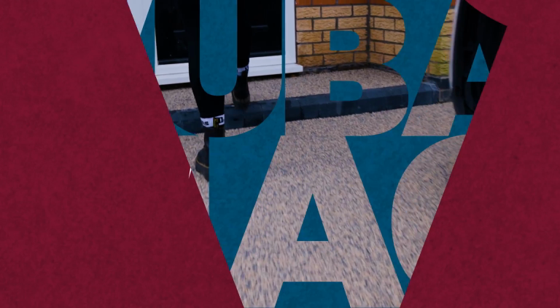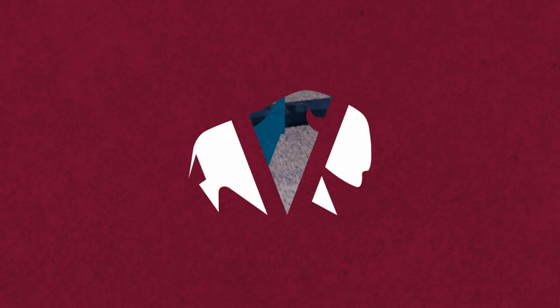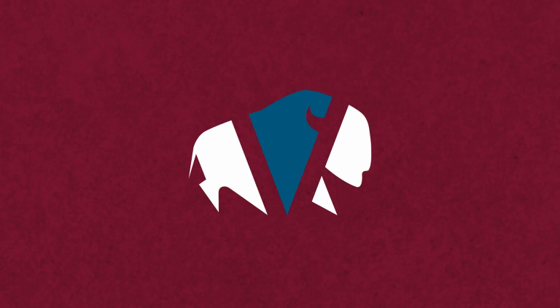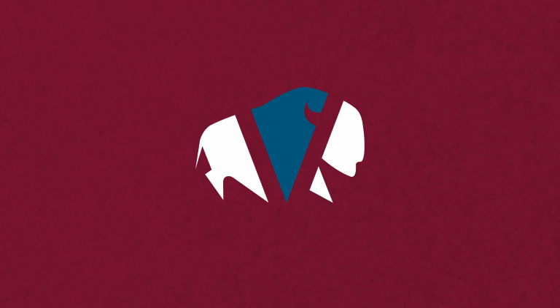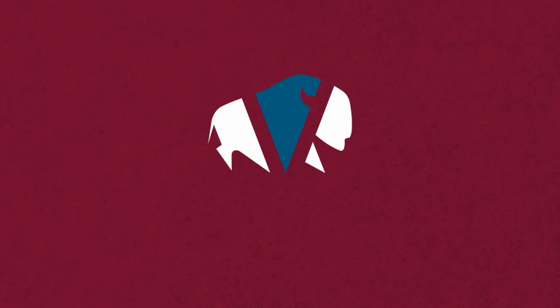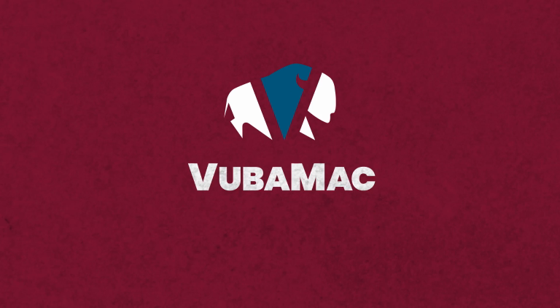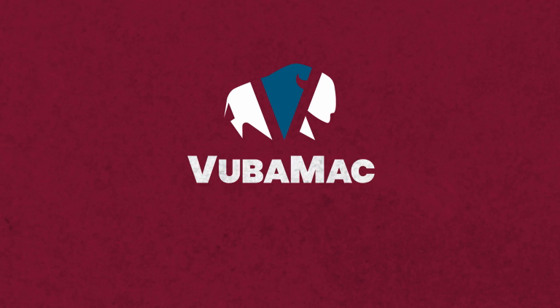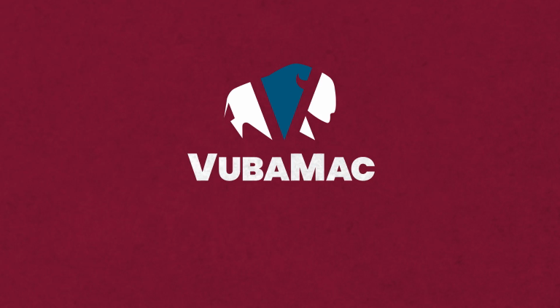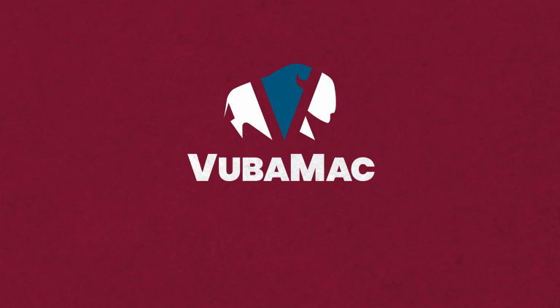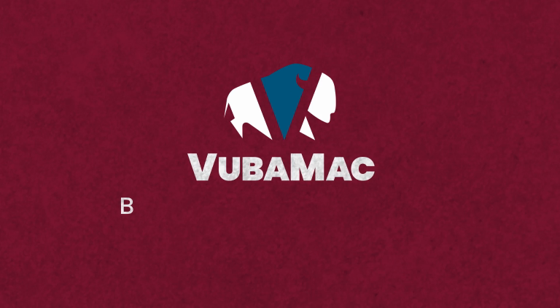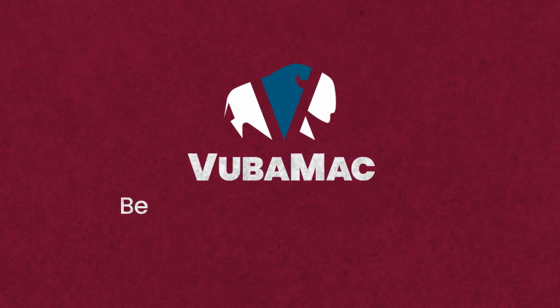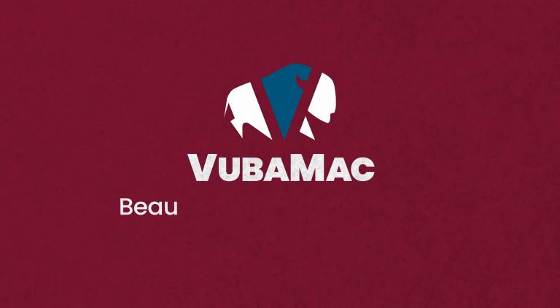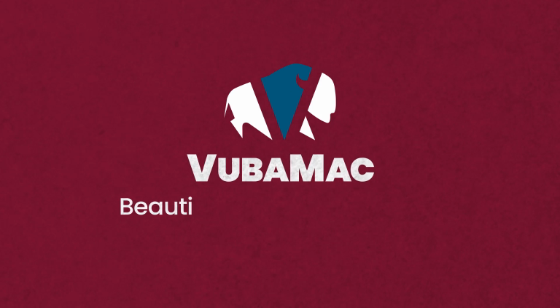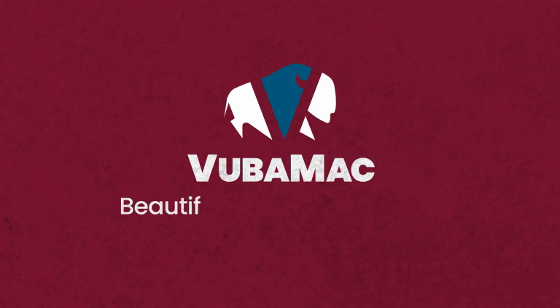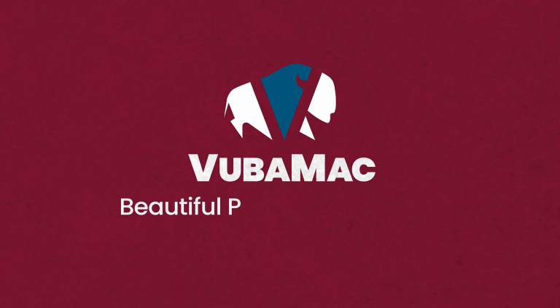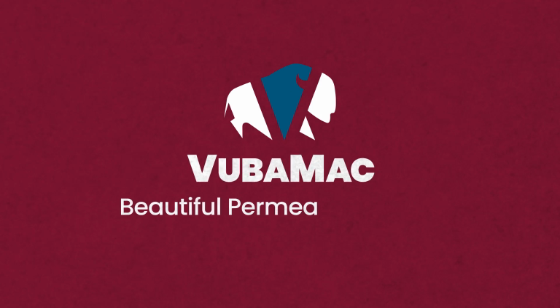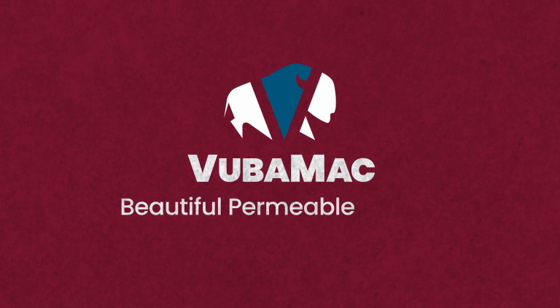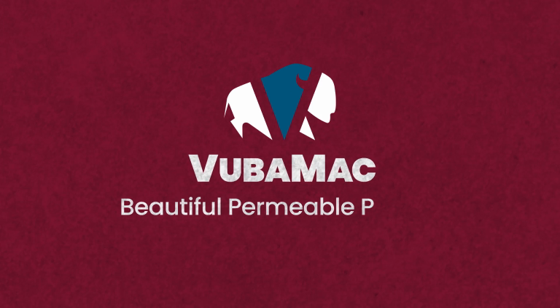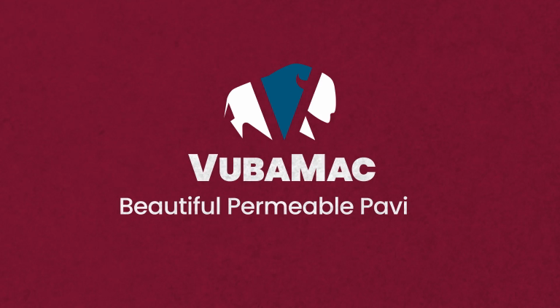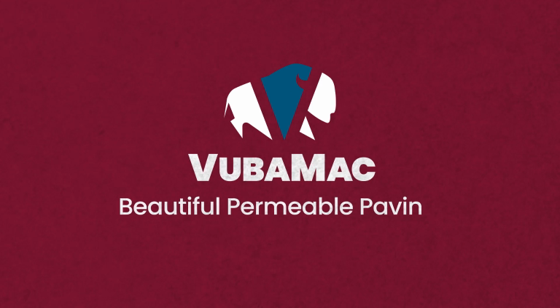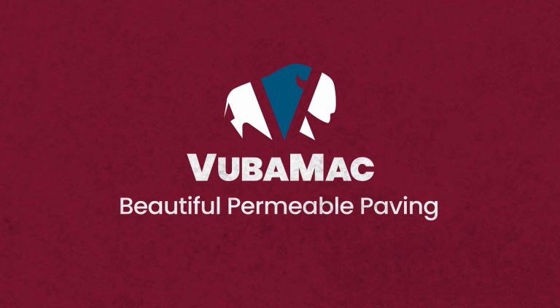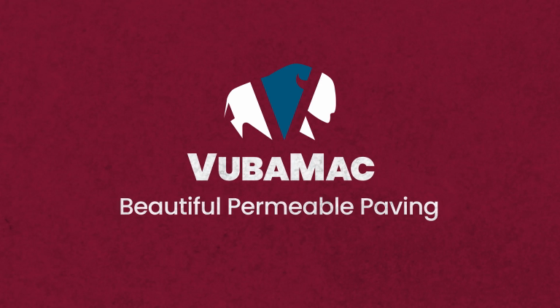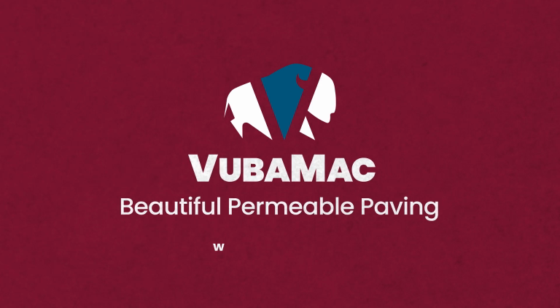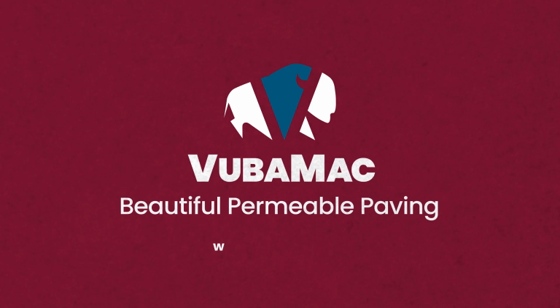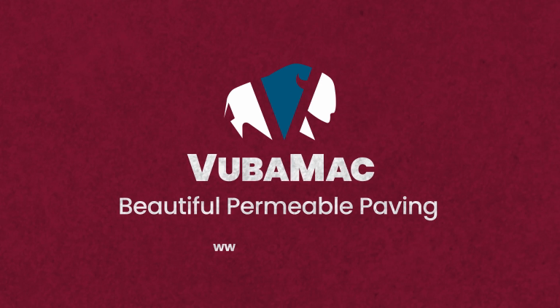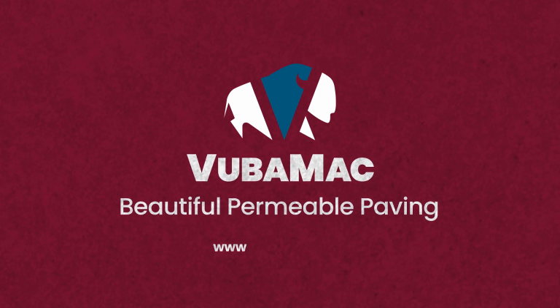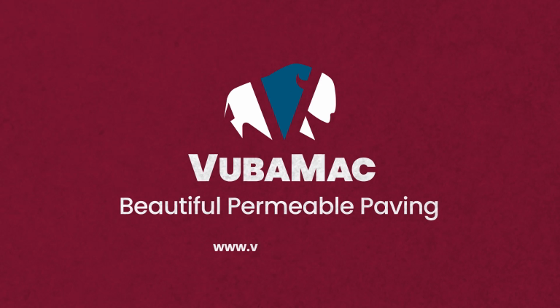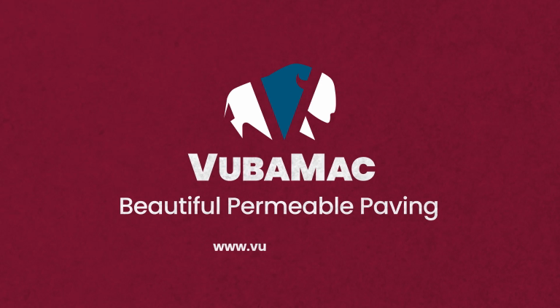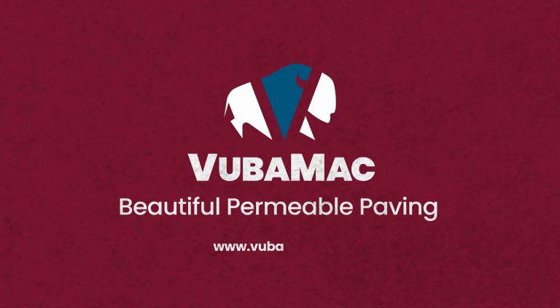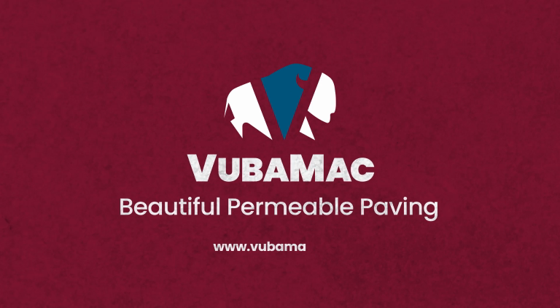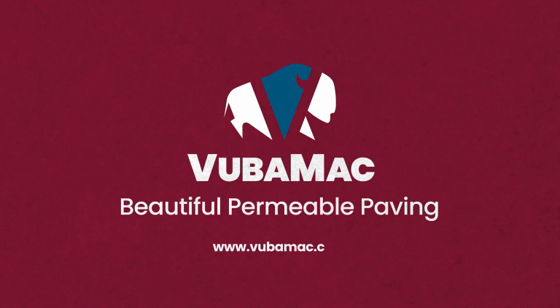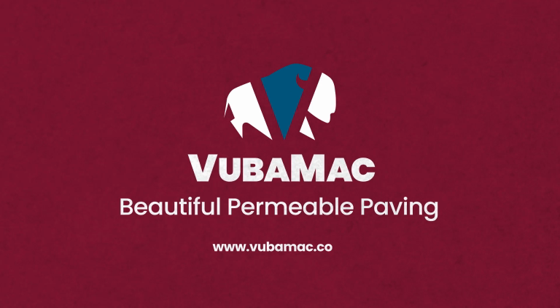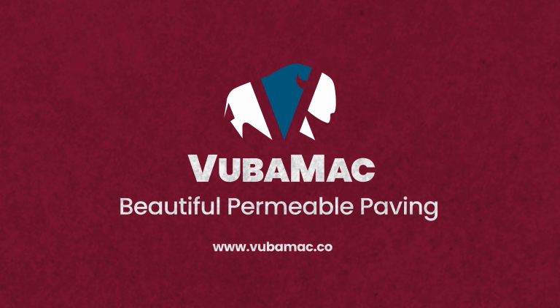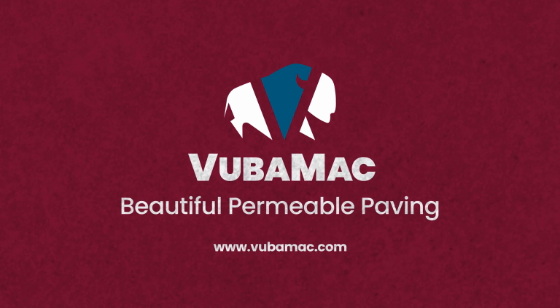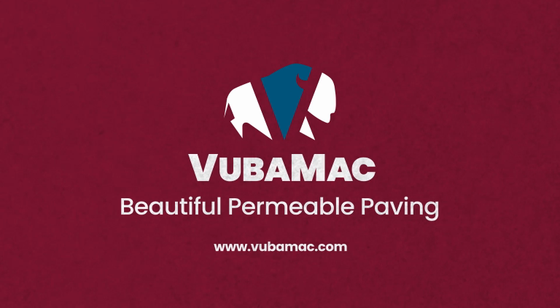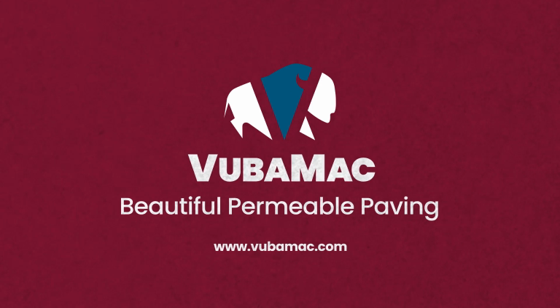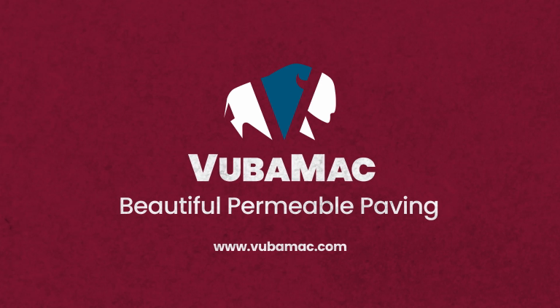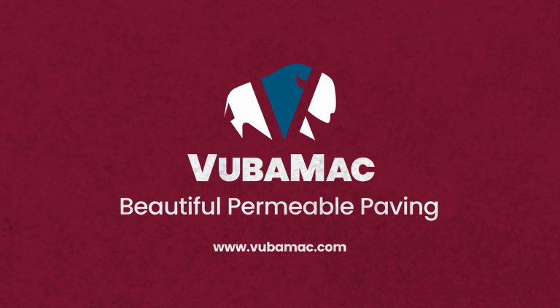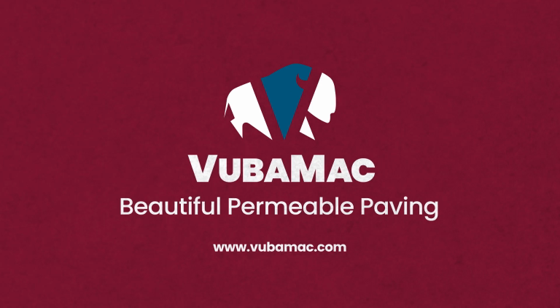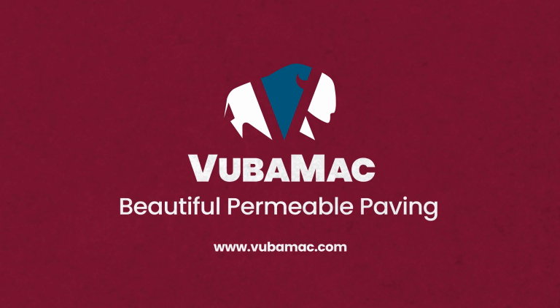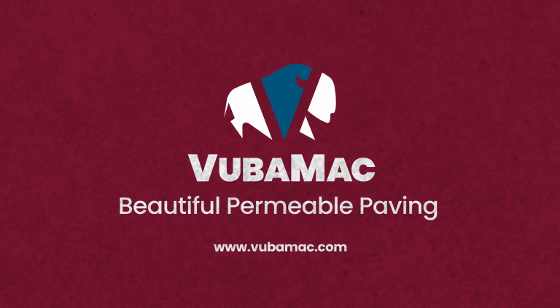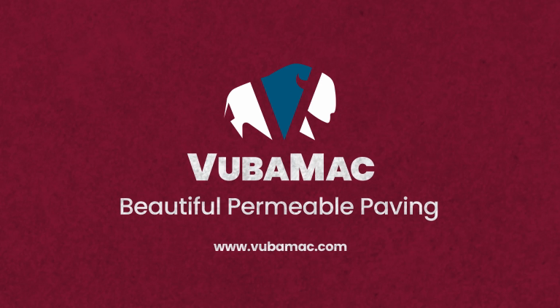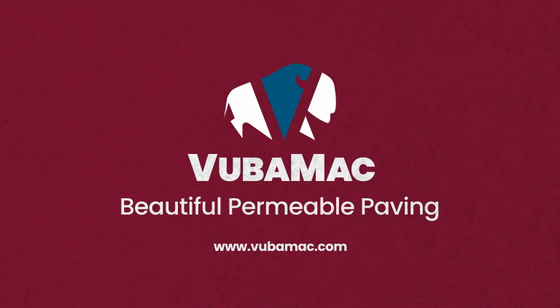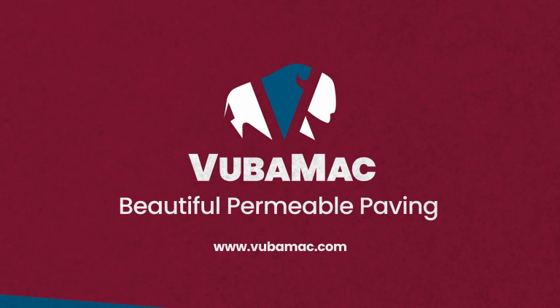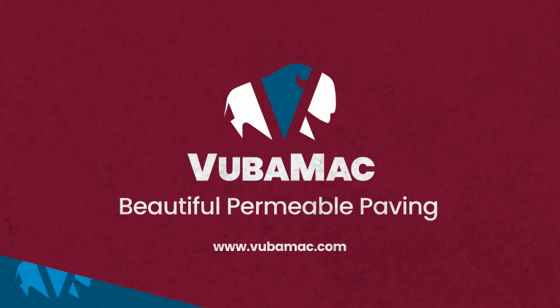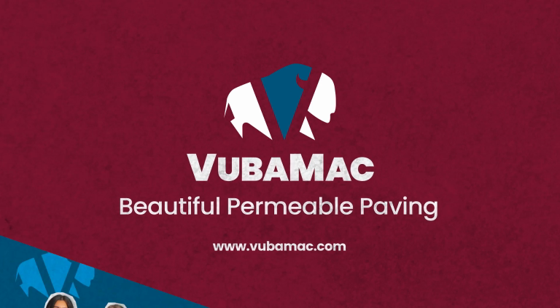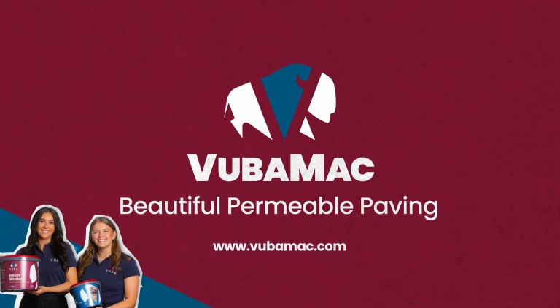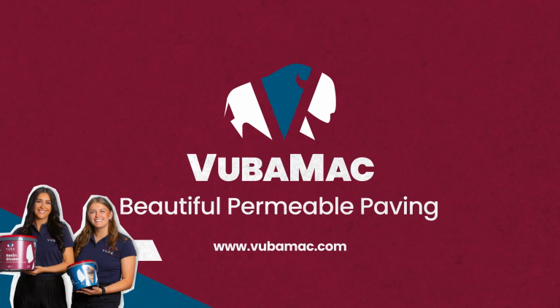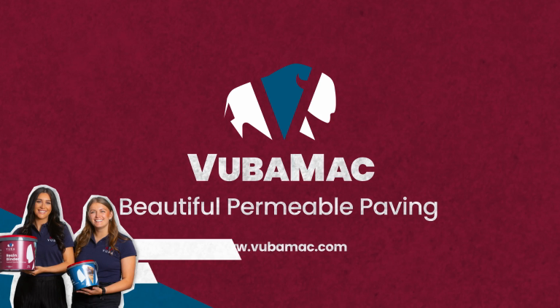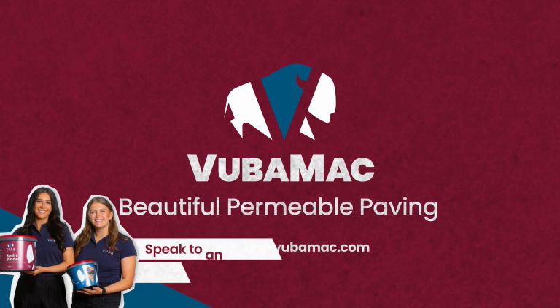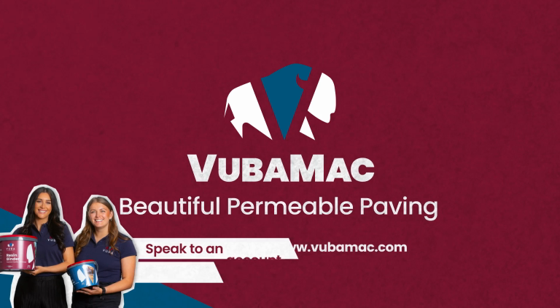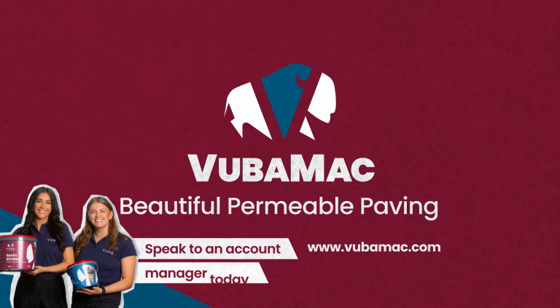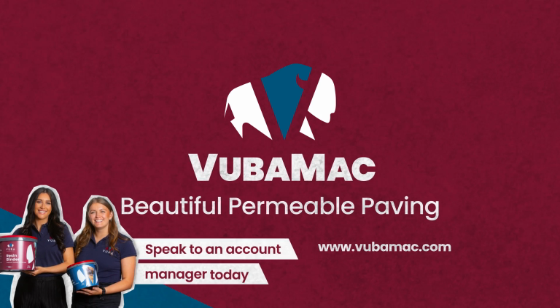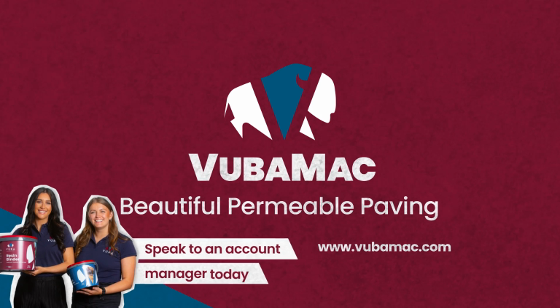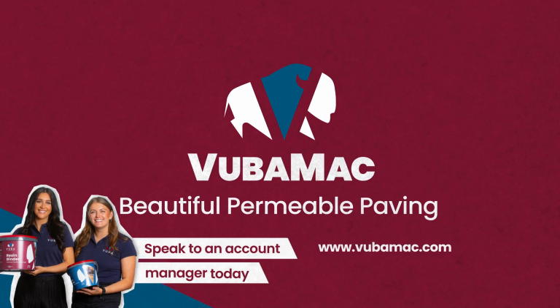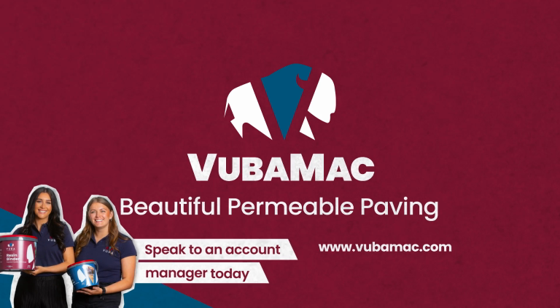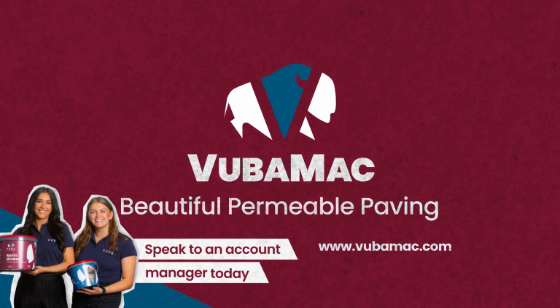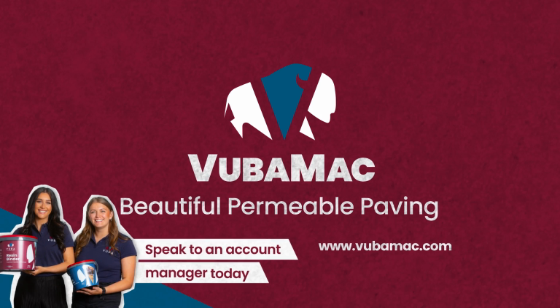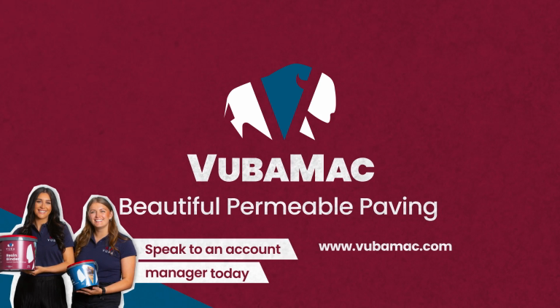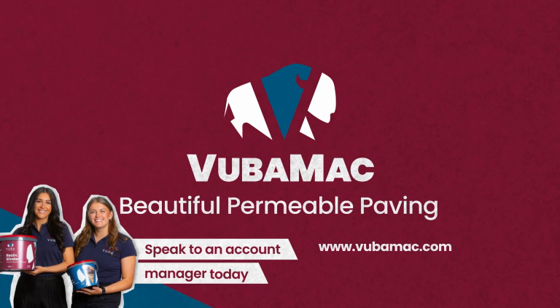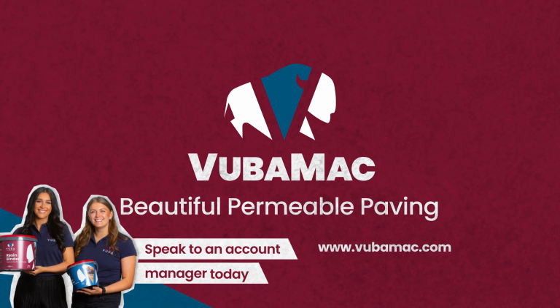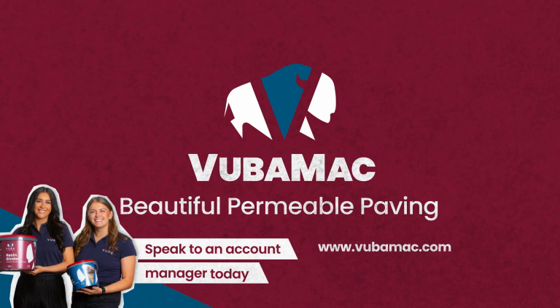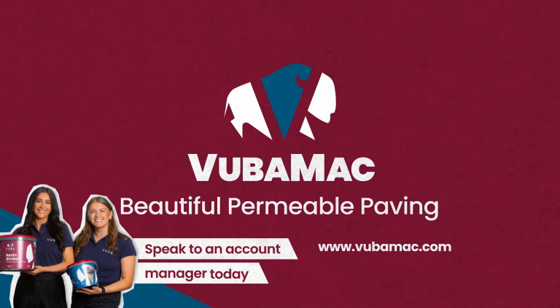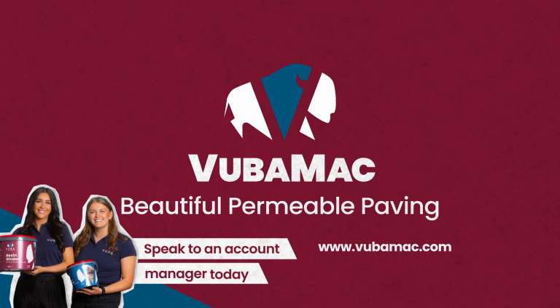For more information about Vubamac, visit www.vubamac.com or contact one of our account managers.